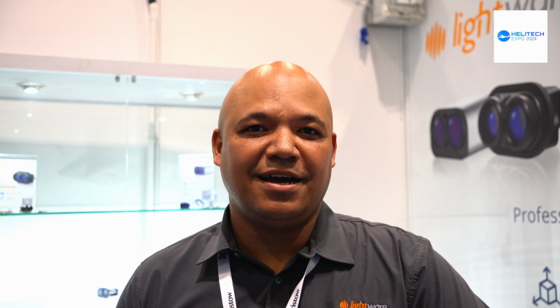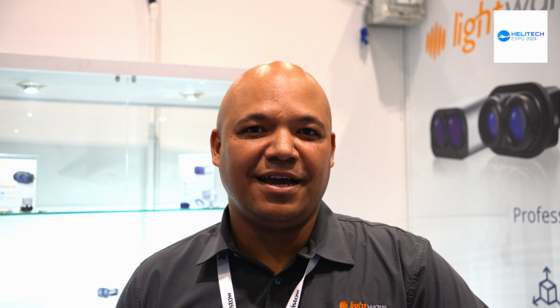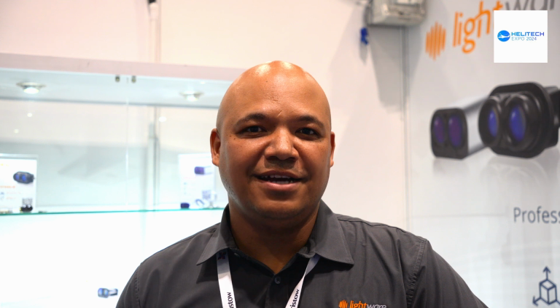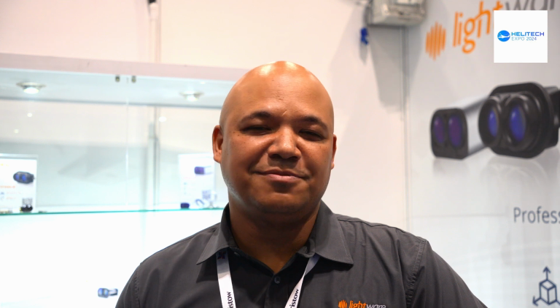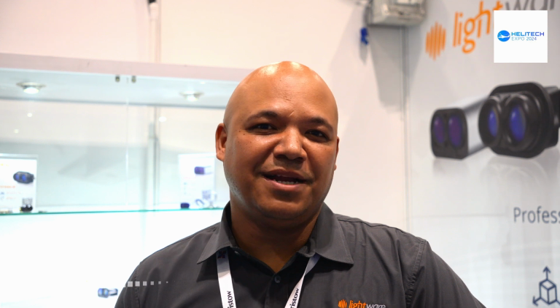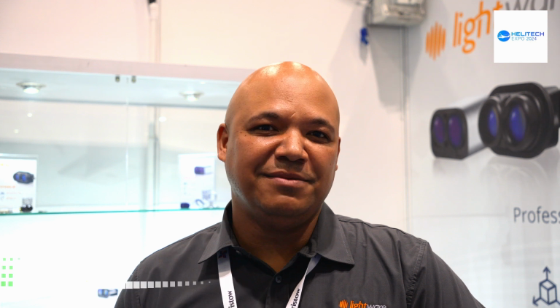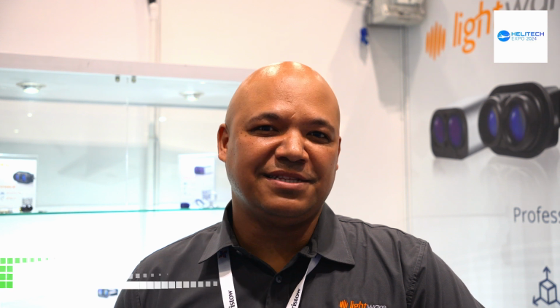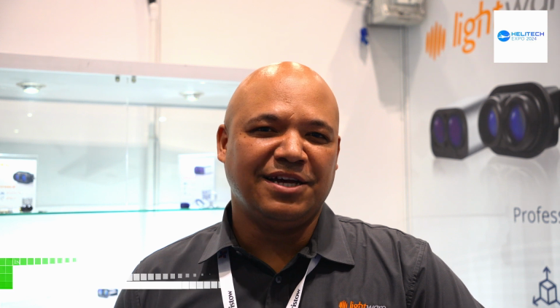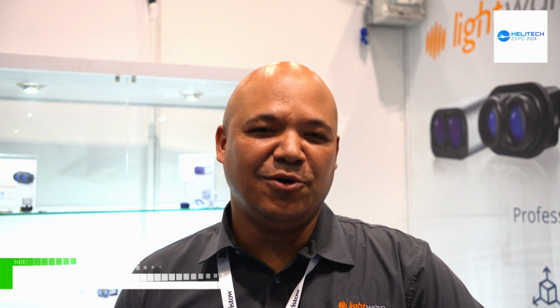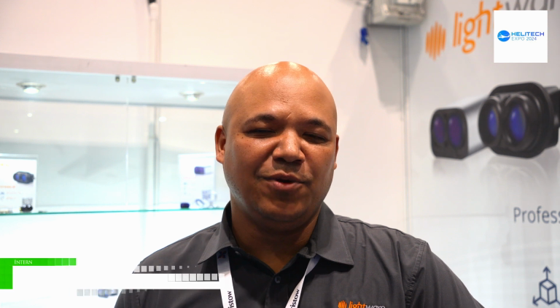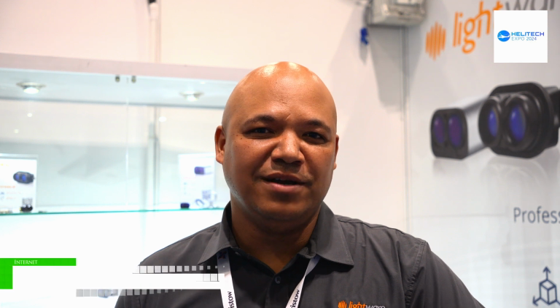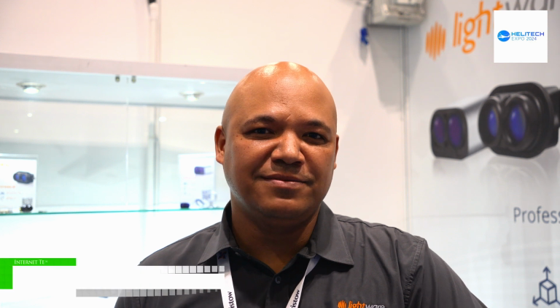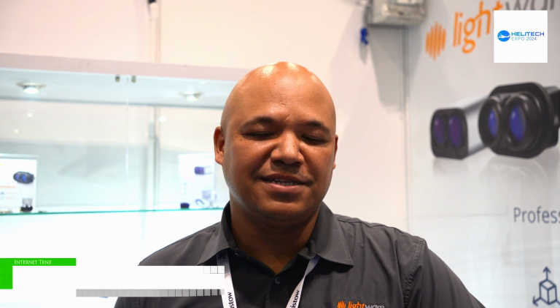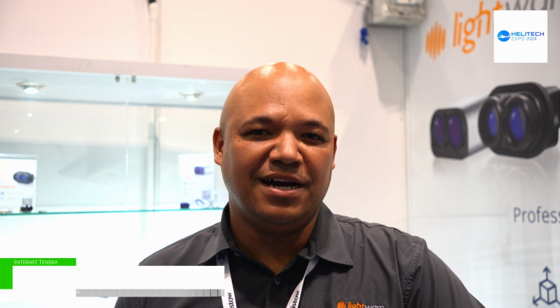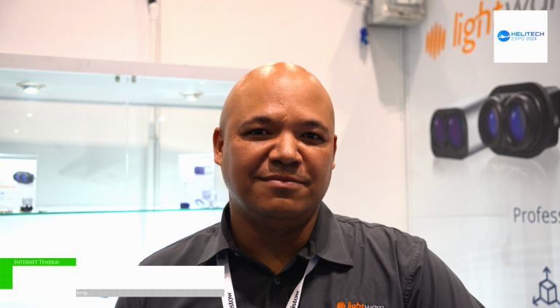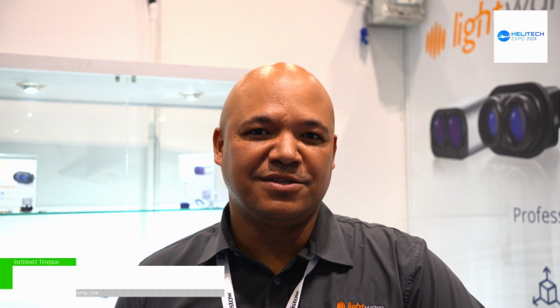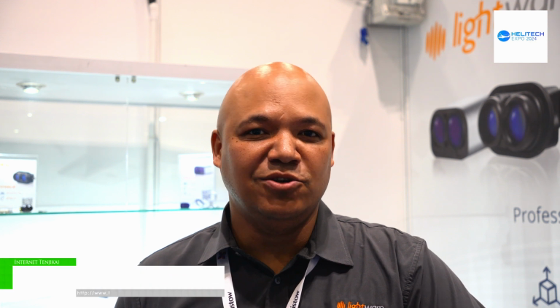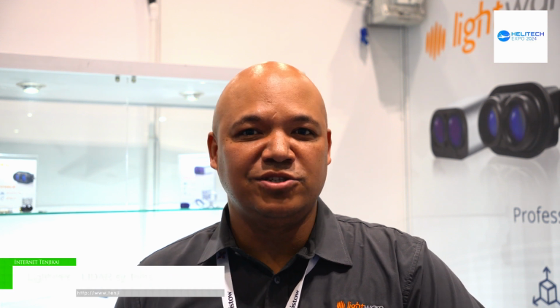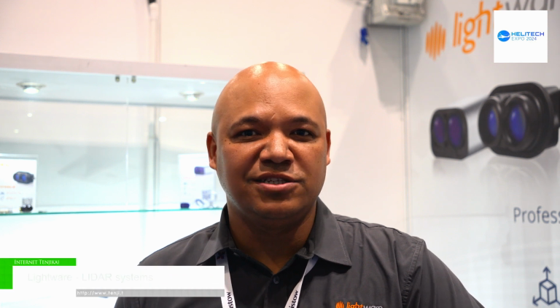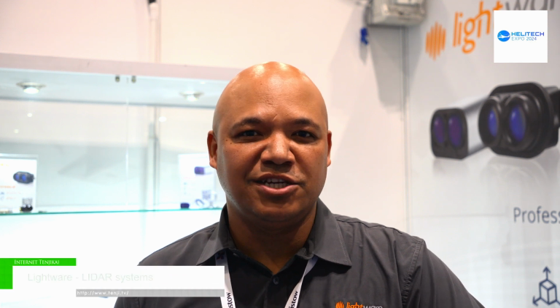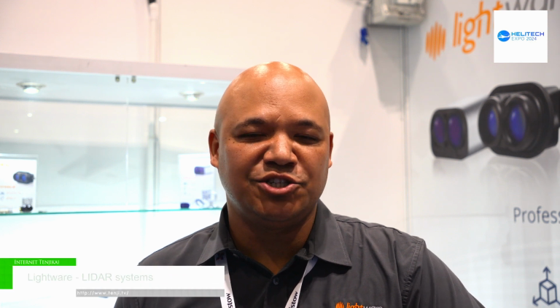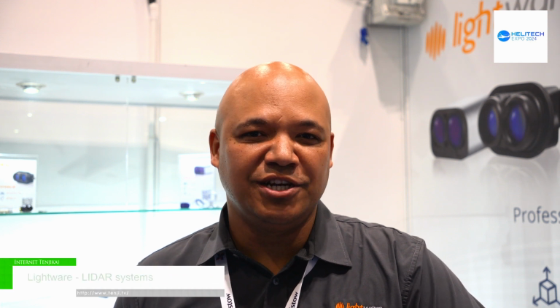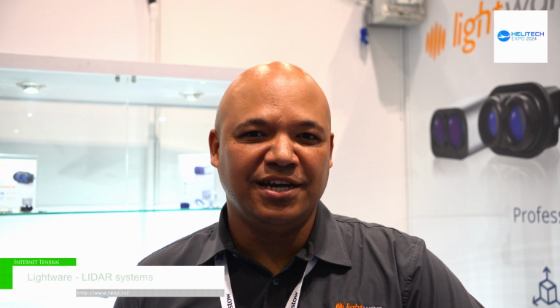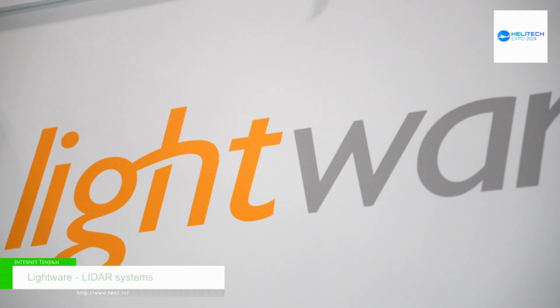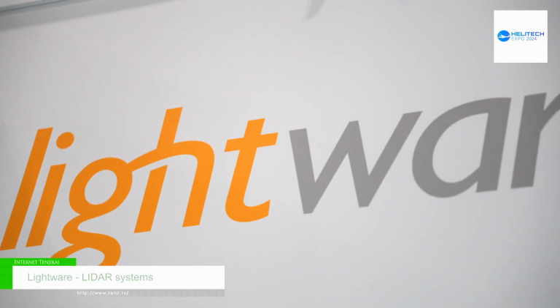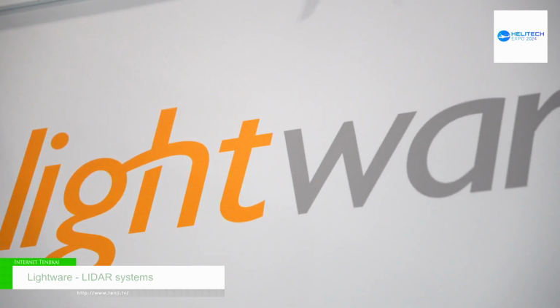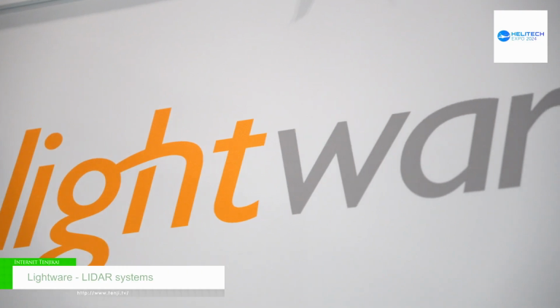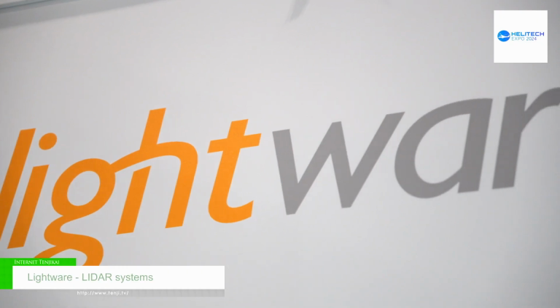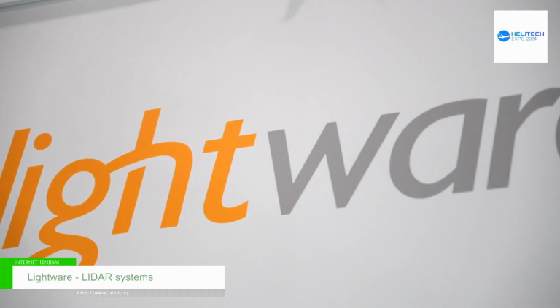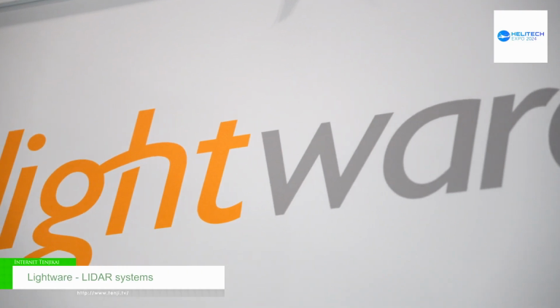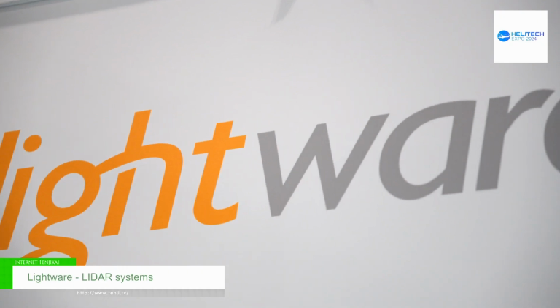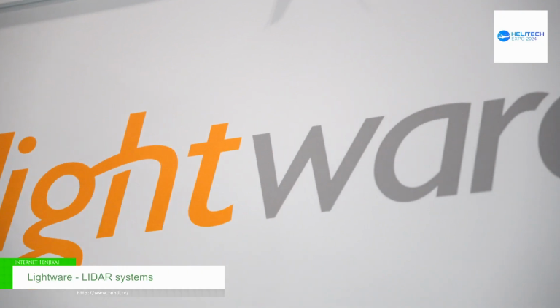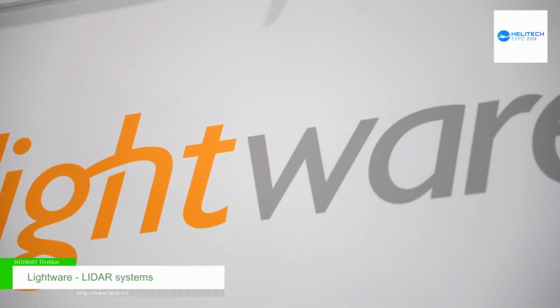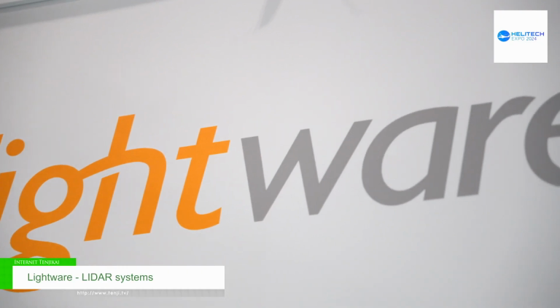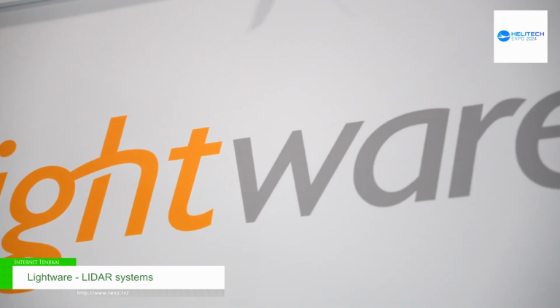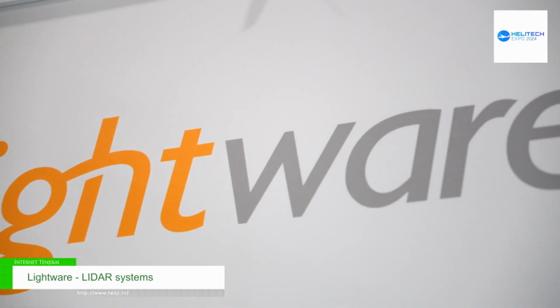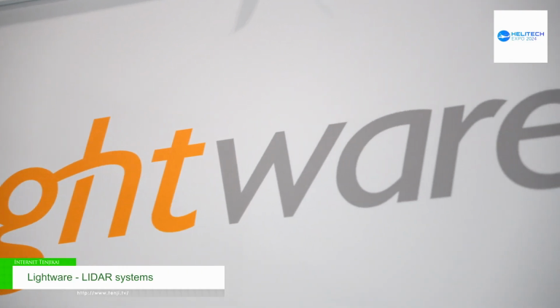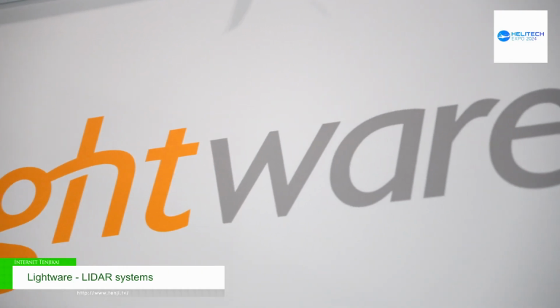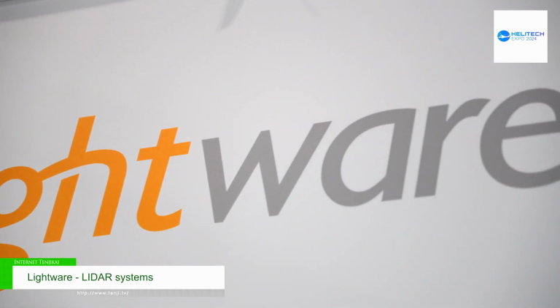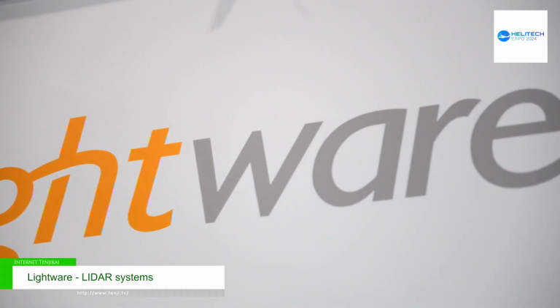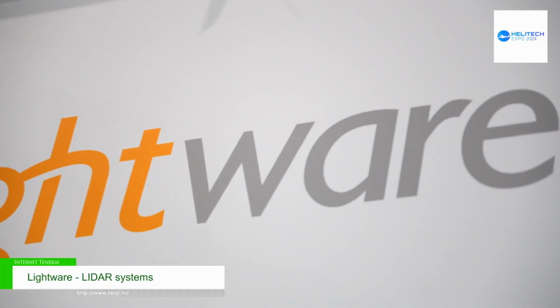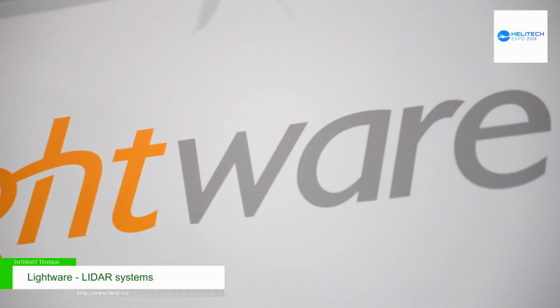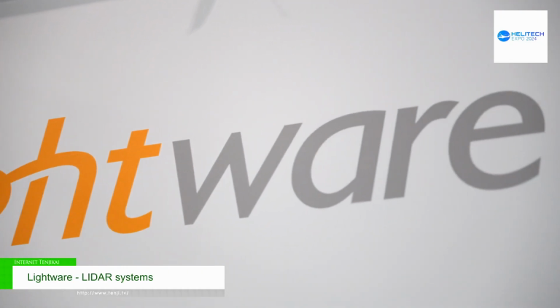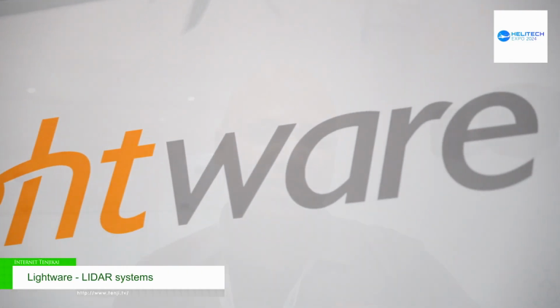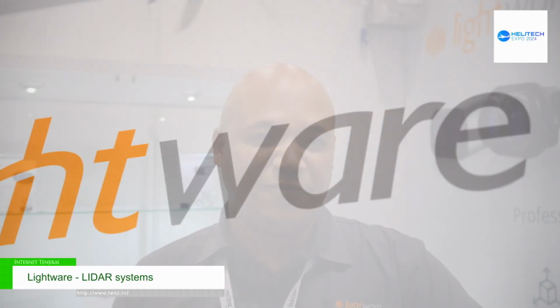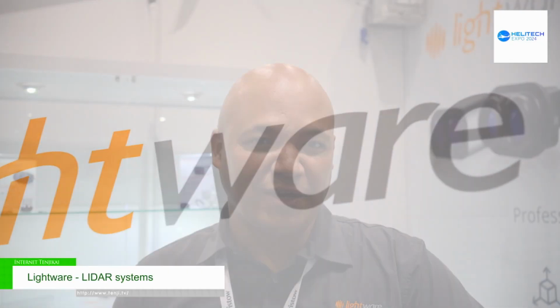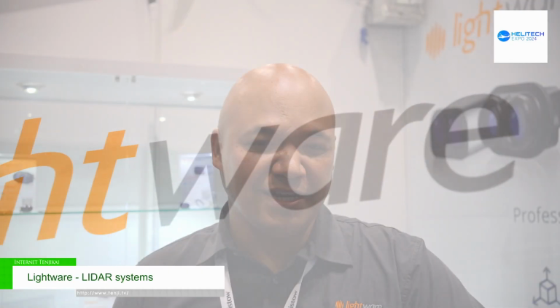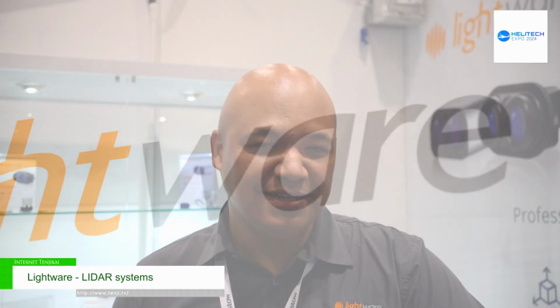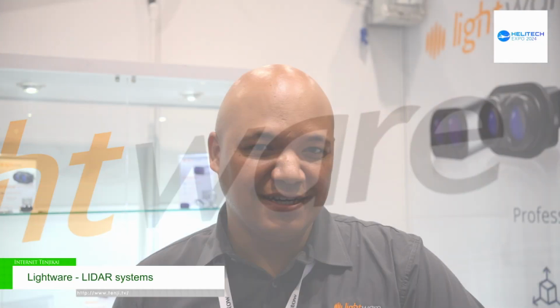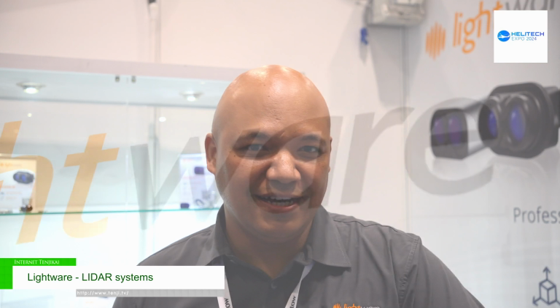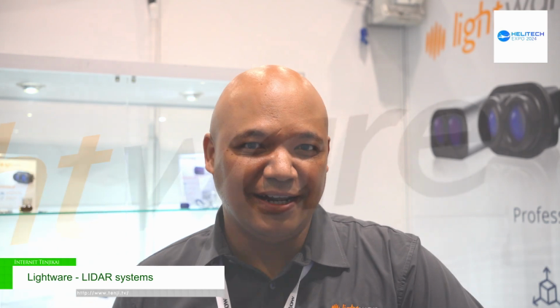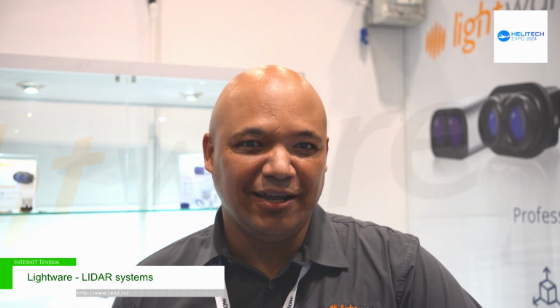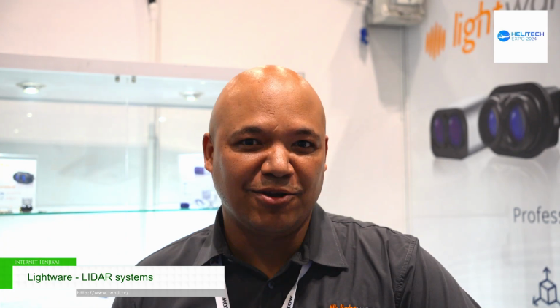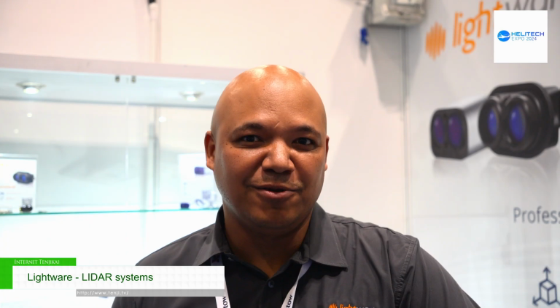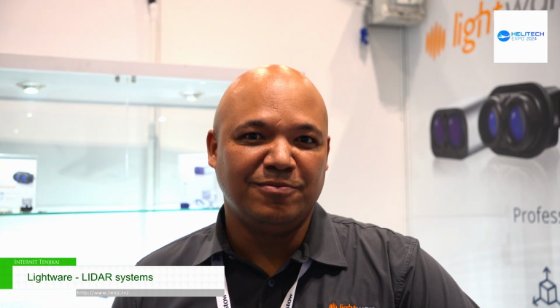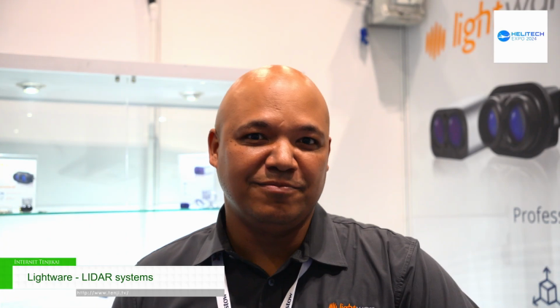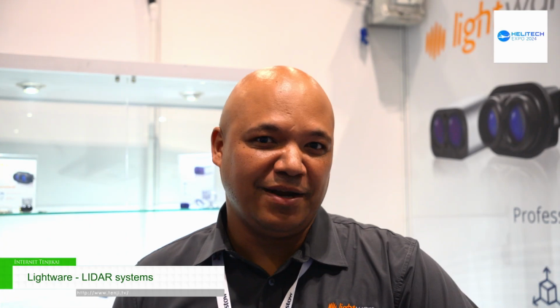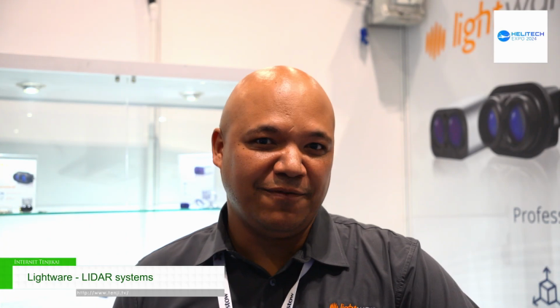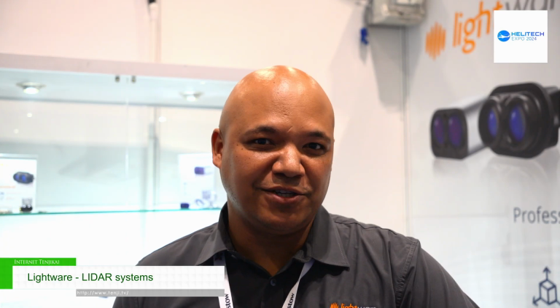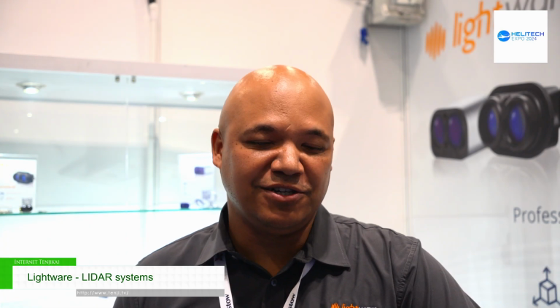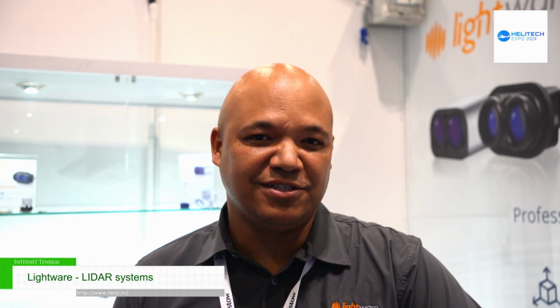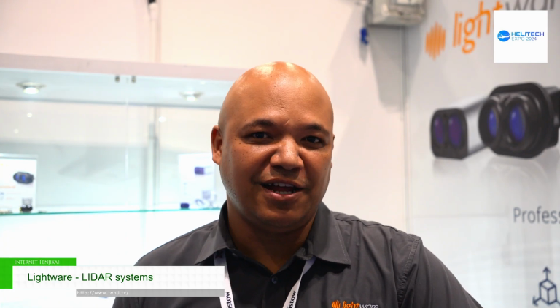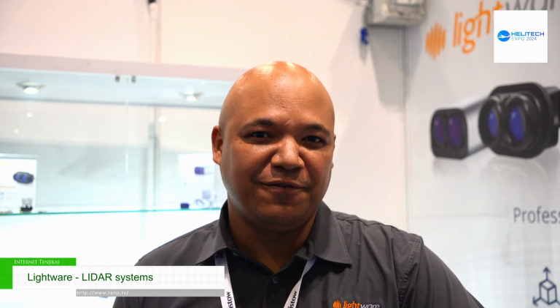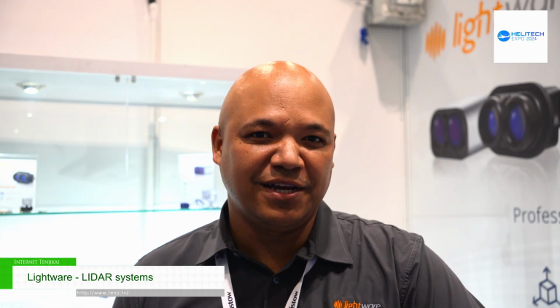Hi guys, my name is Thaler Williams. I'm a Lucent engineer at Lightway LIDAR. We are based in South Africa, a local manufacturer in South Africa.